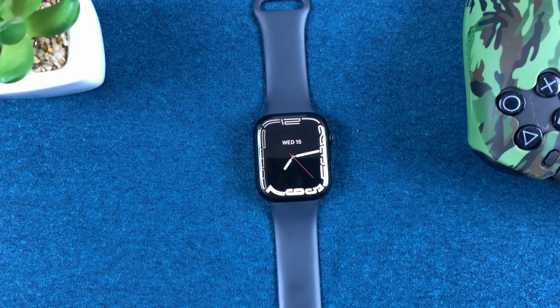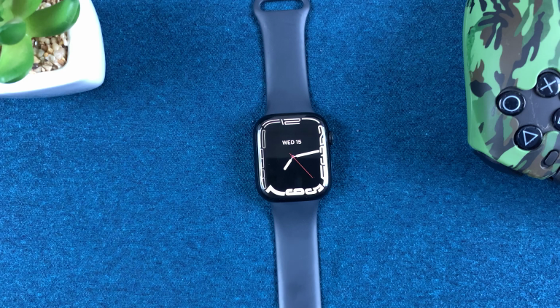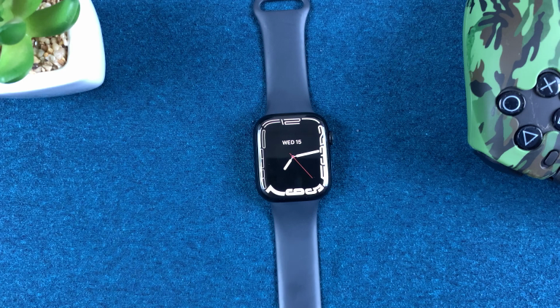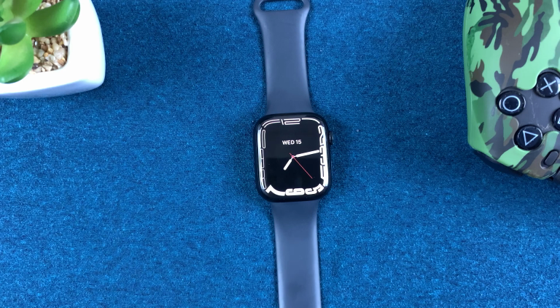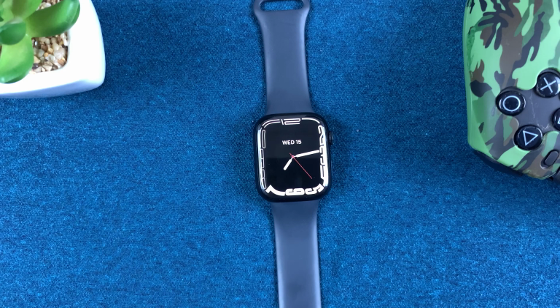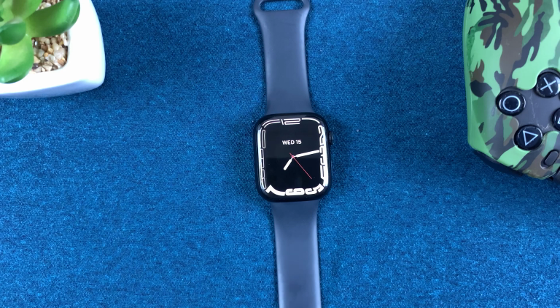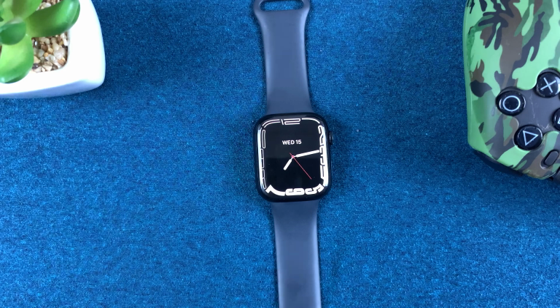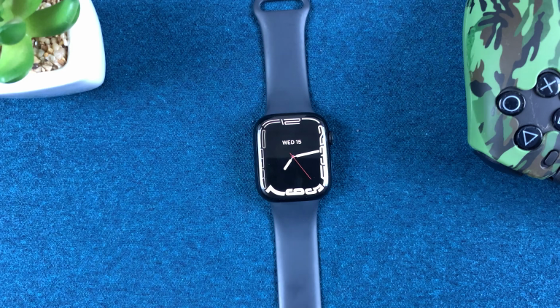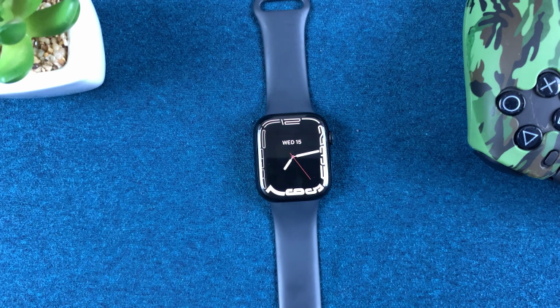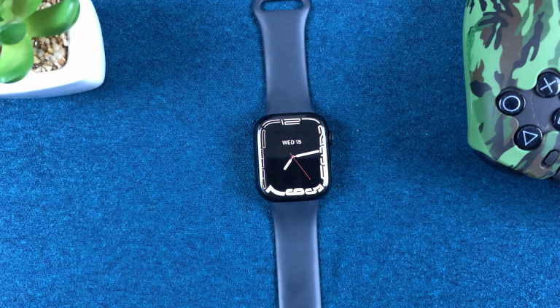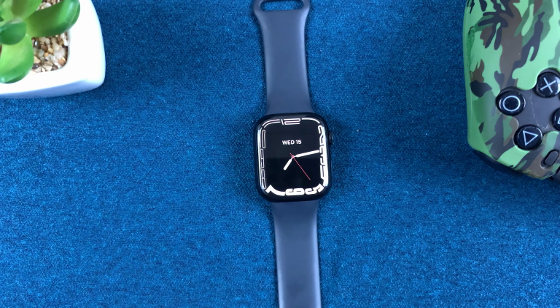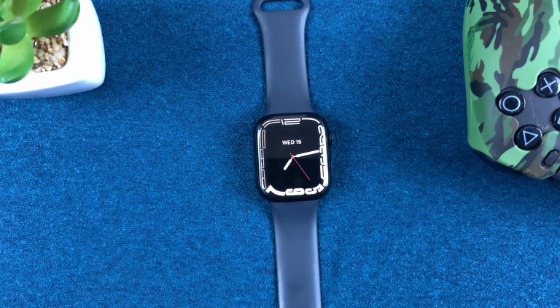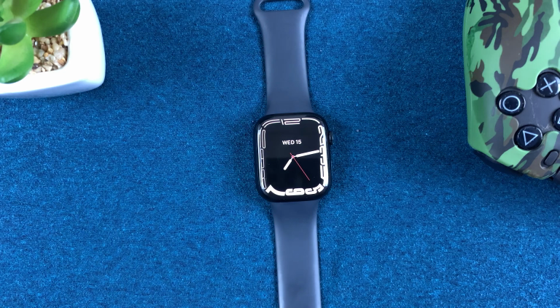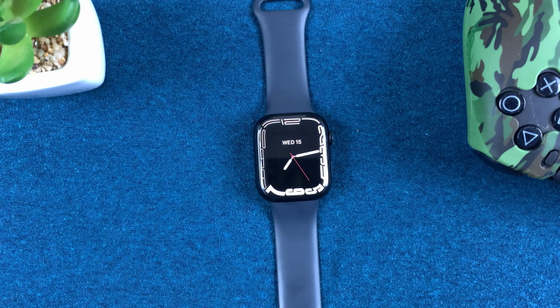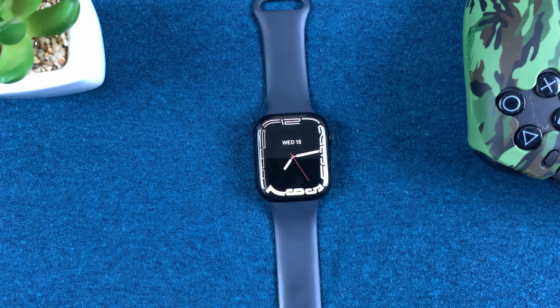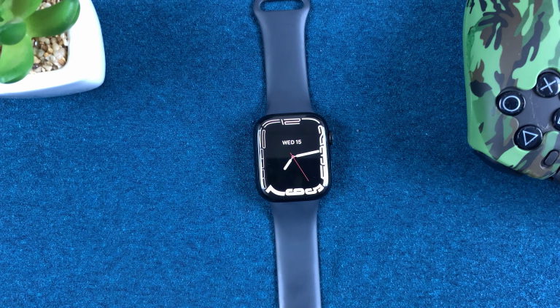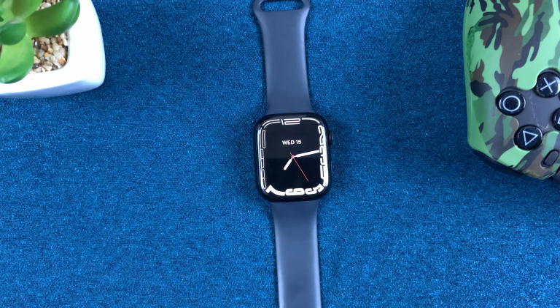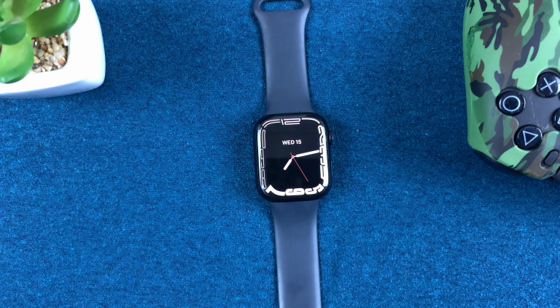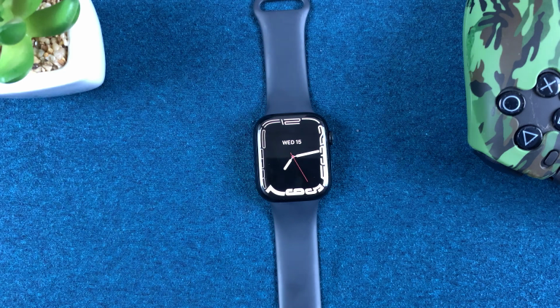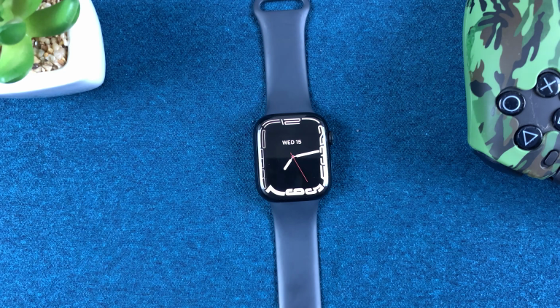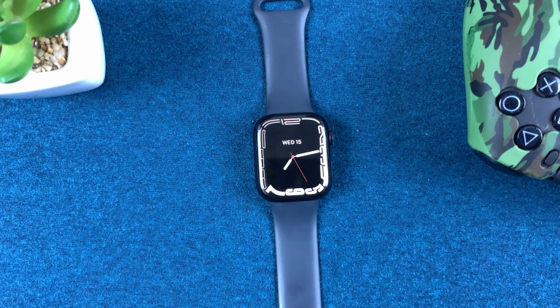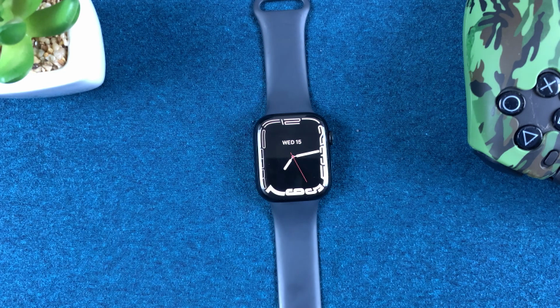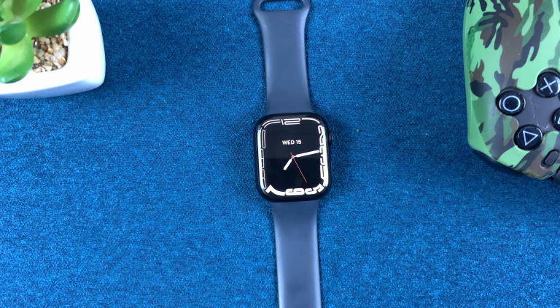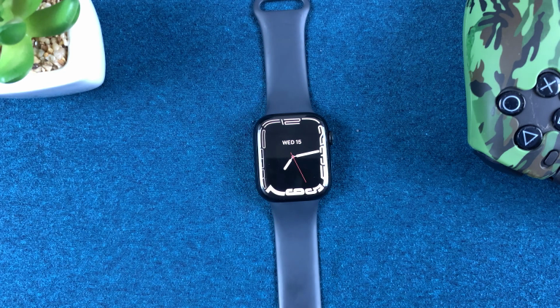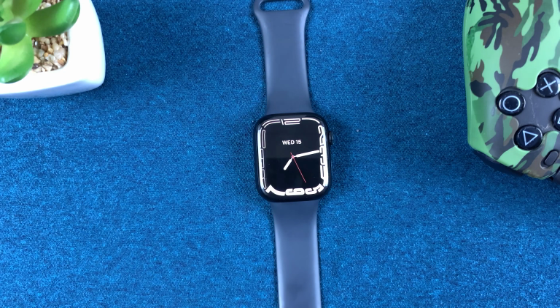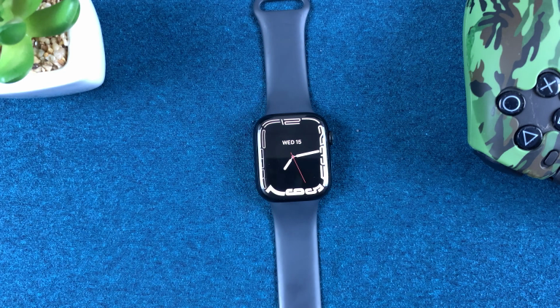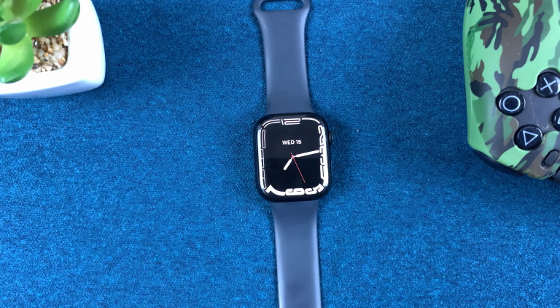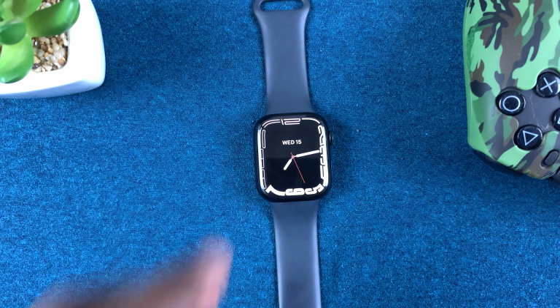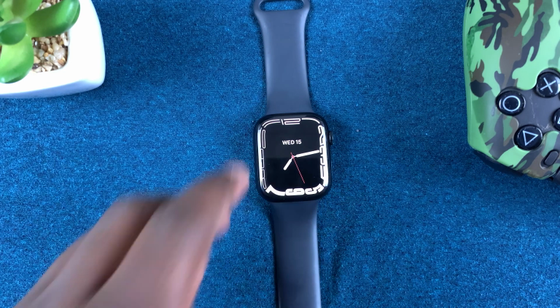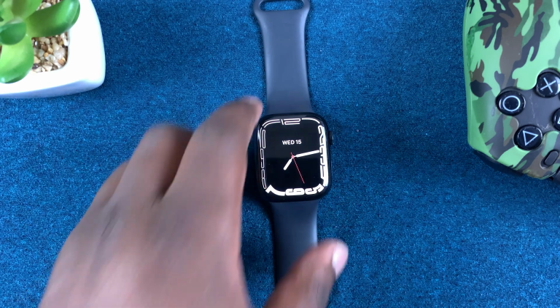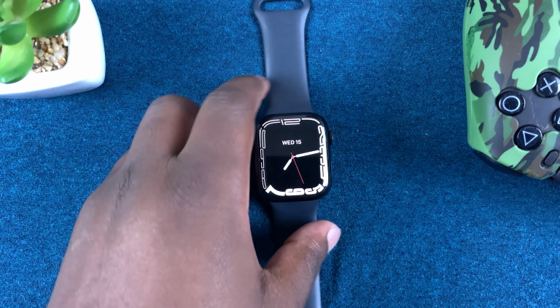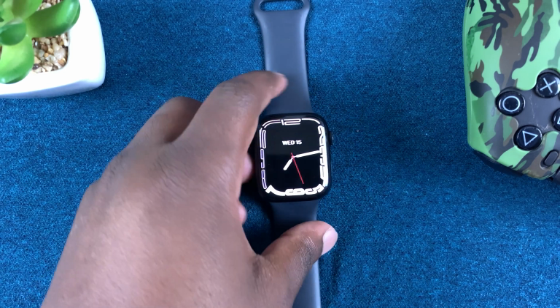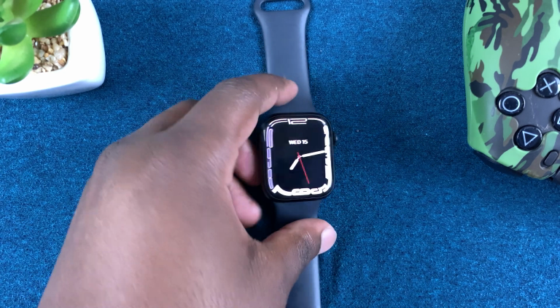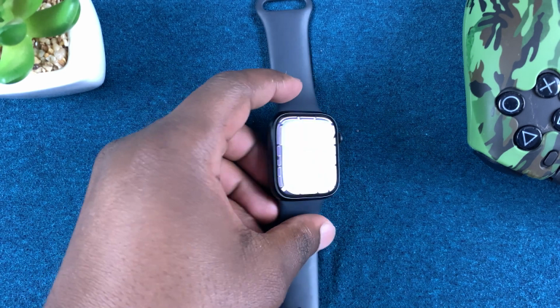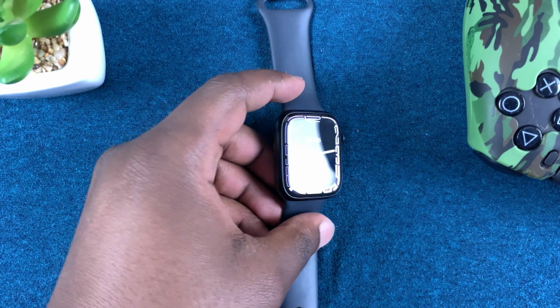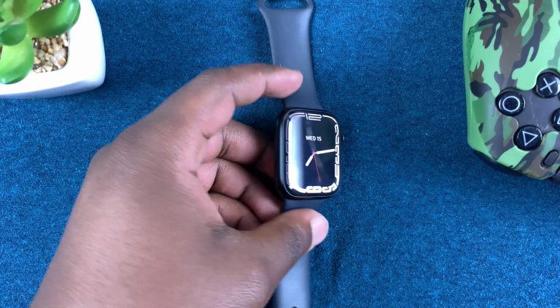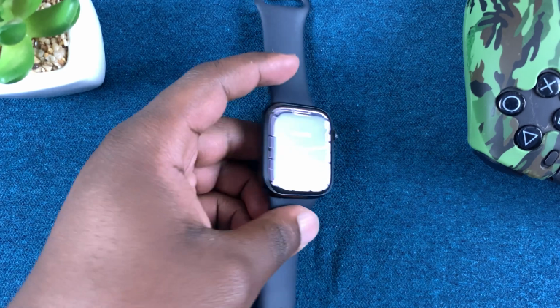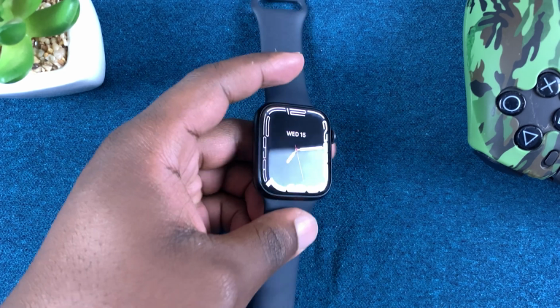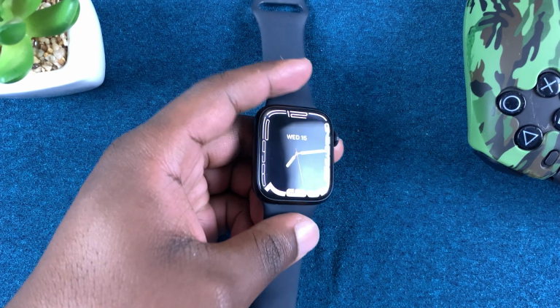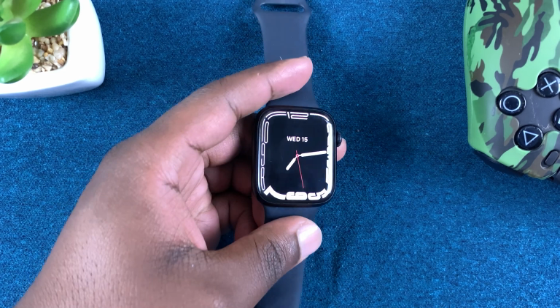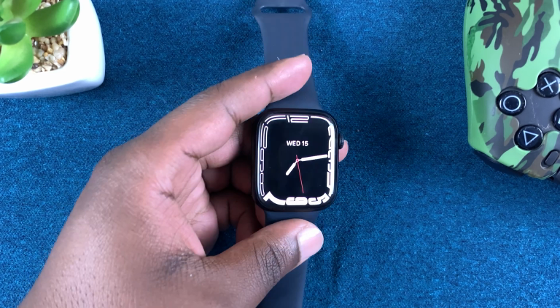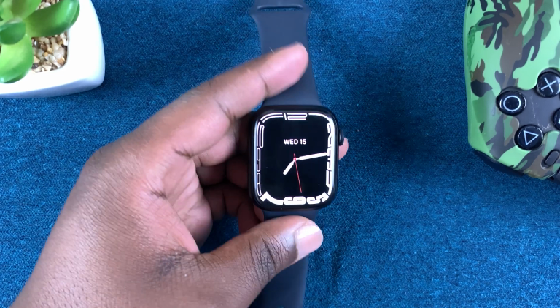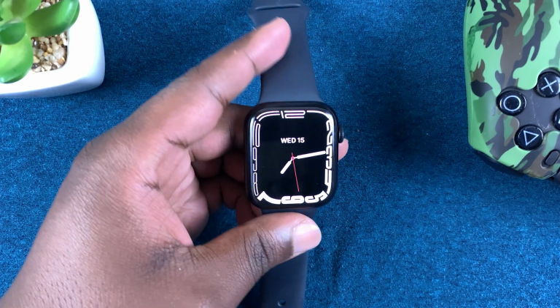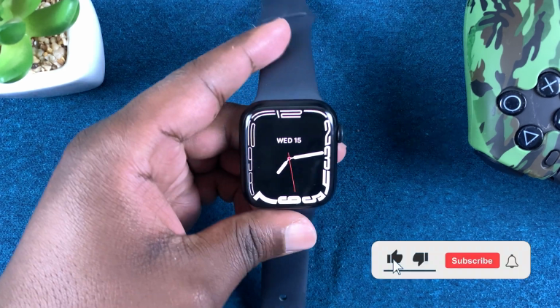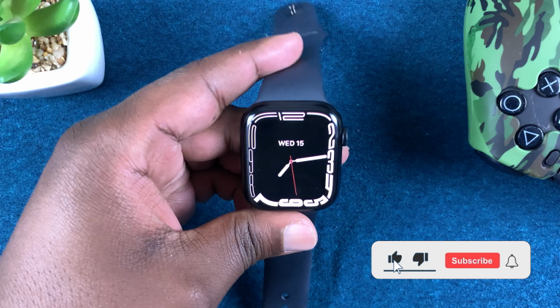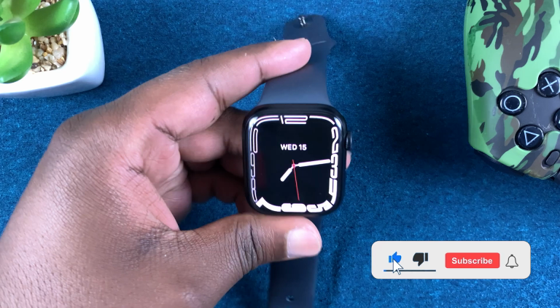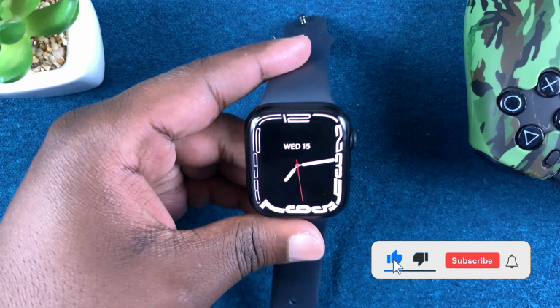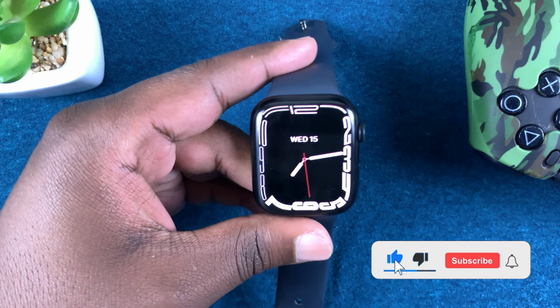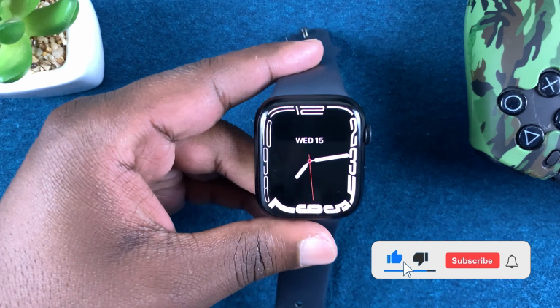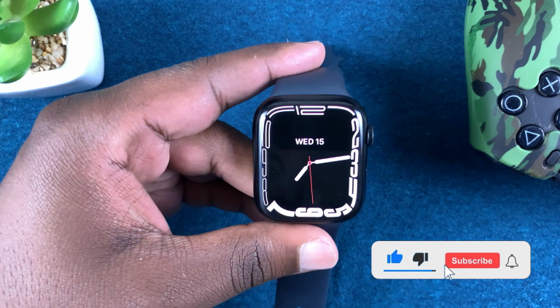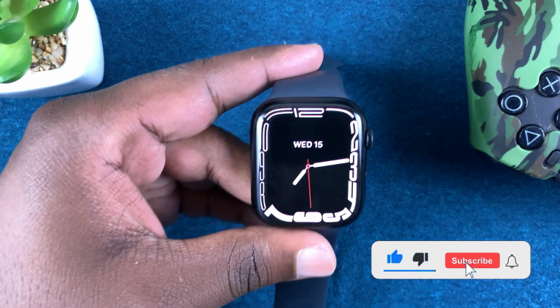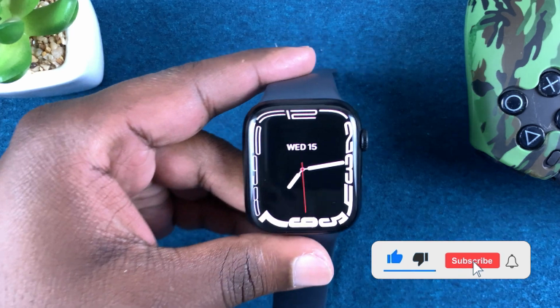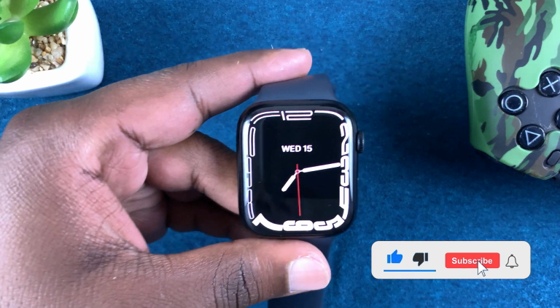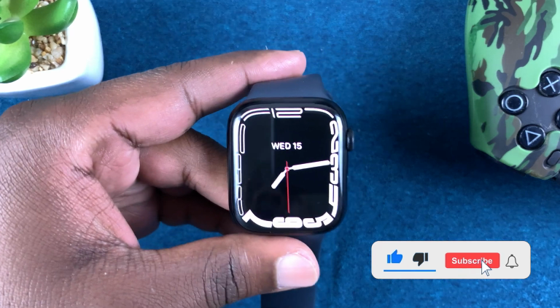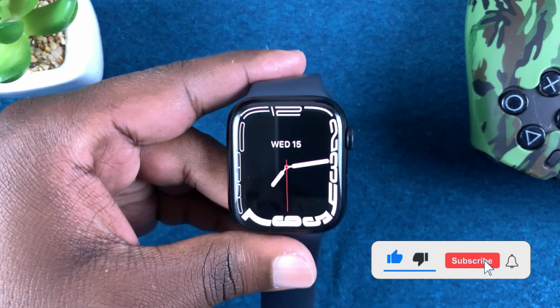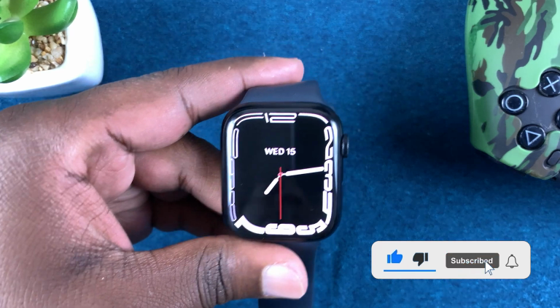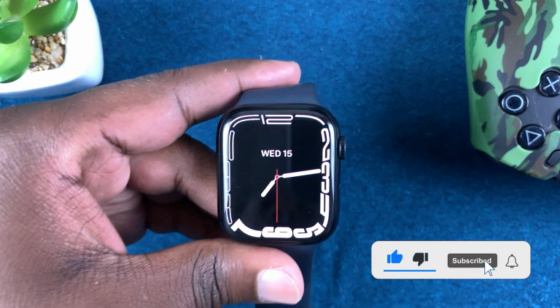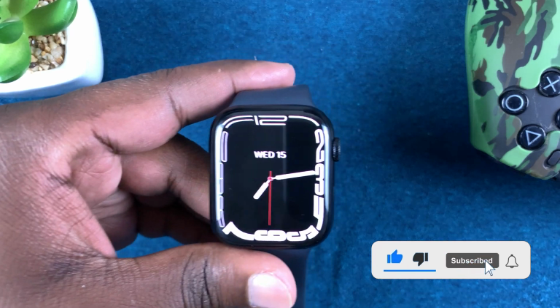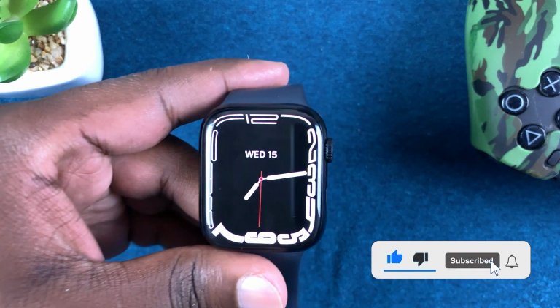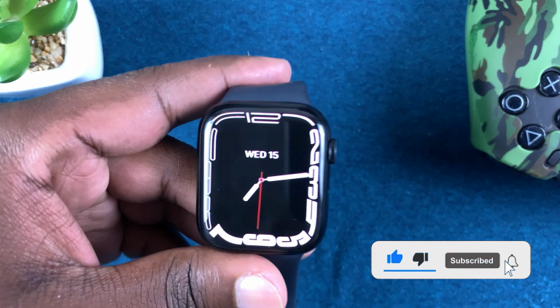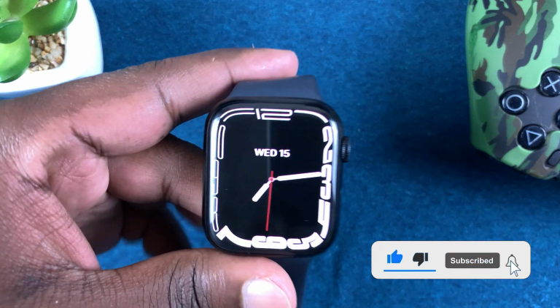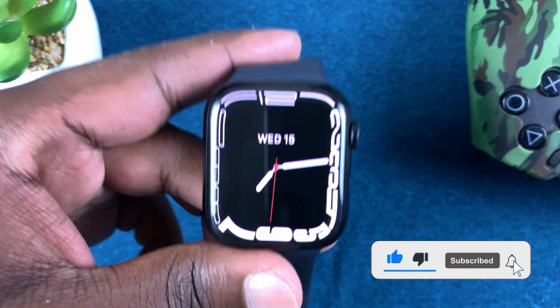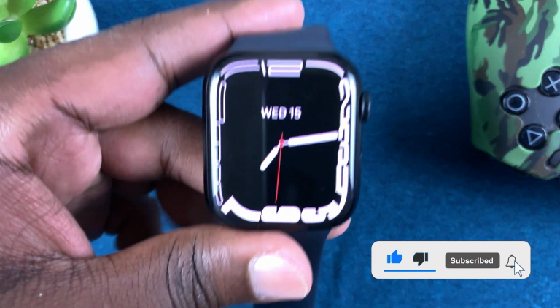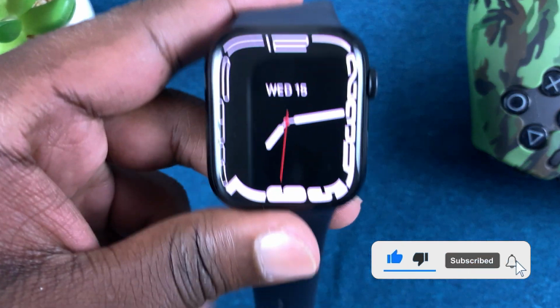What's up guys, in today's tech tip I'll be showing you how to close background apps on your Apple Watch Series 7.